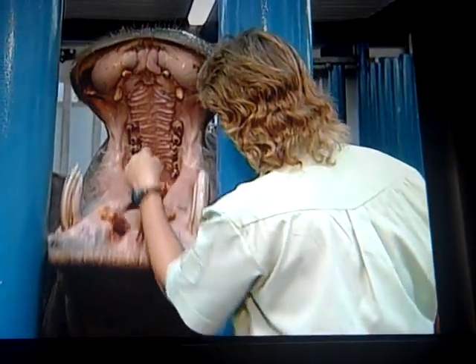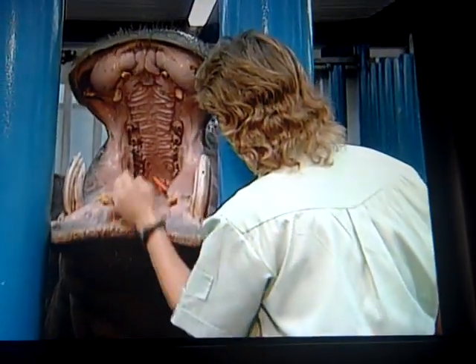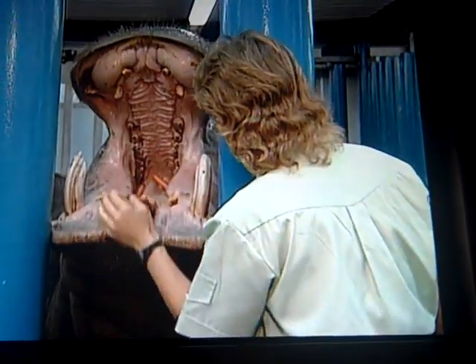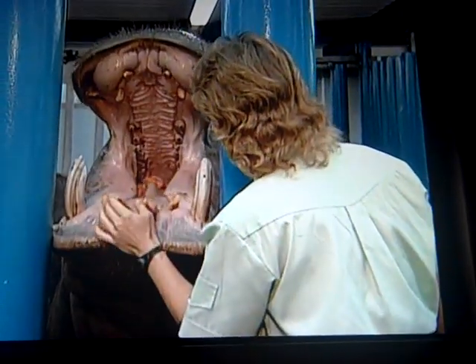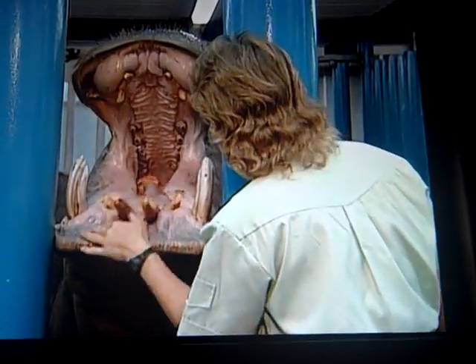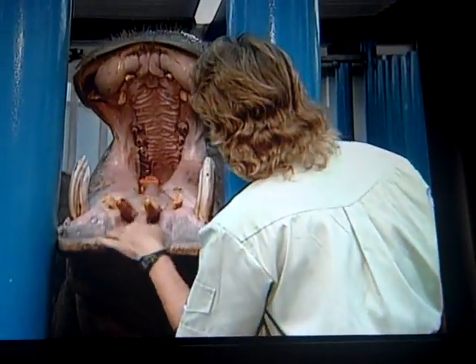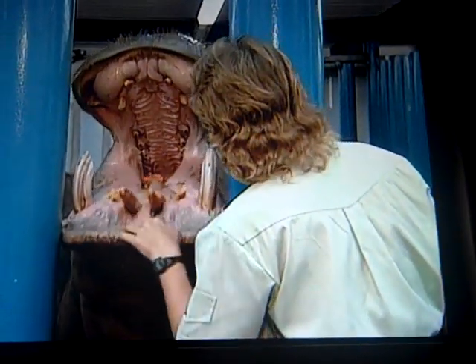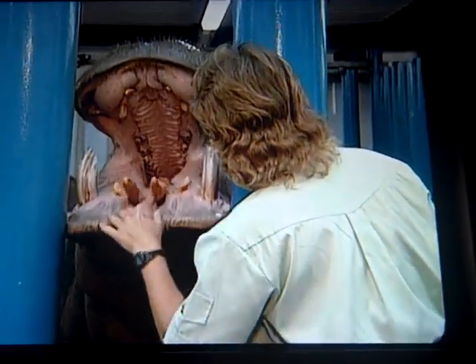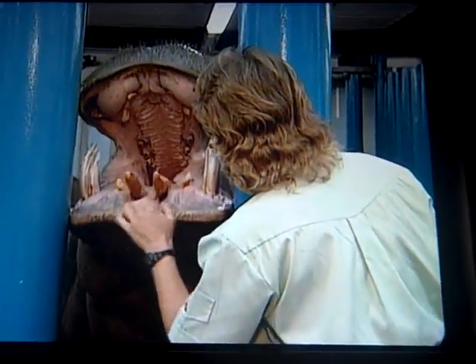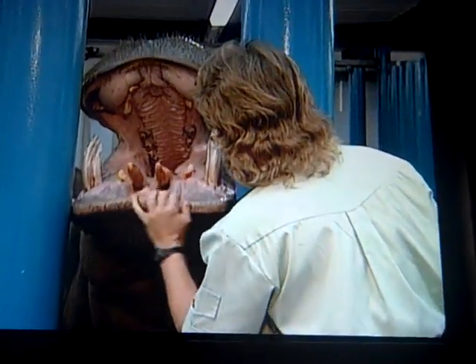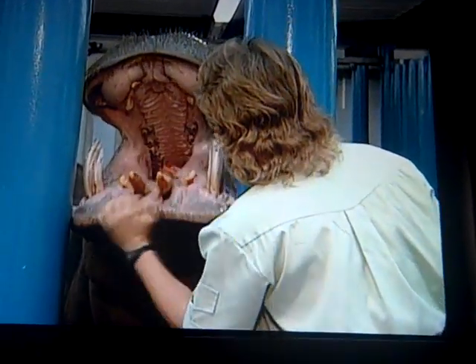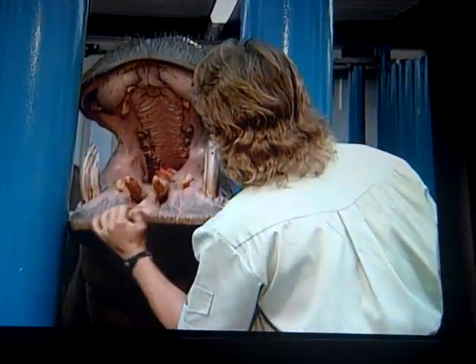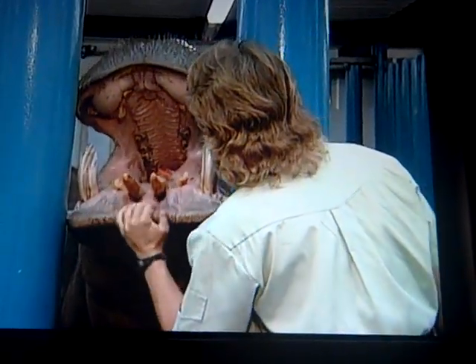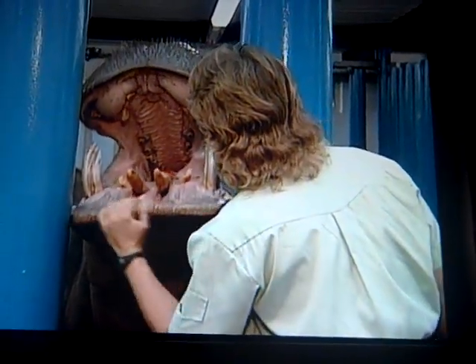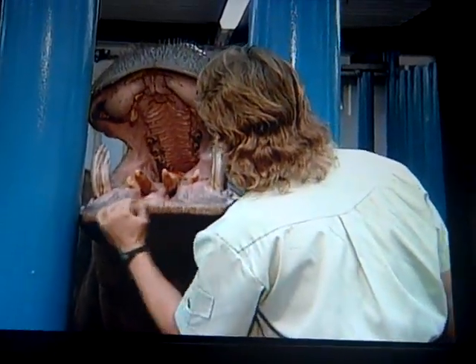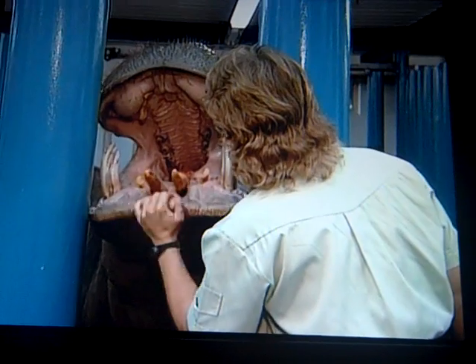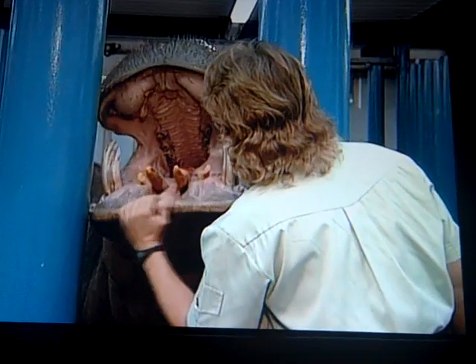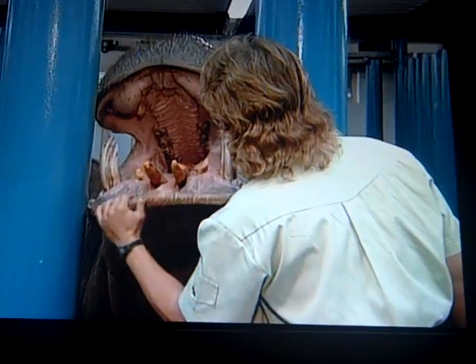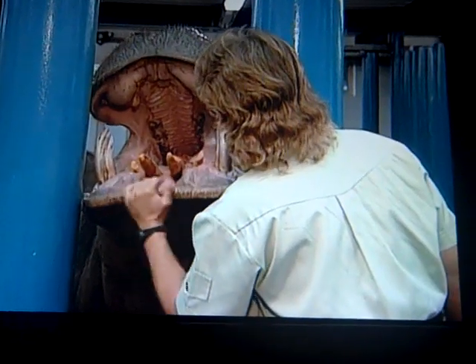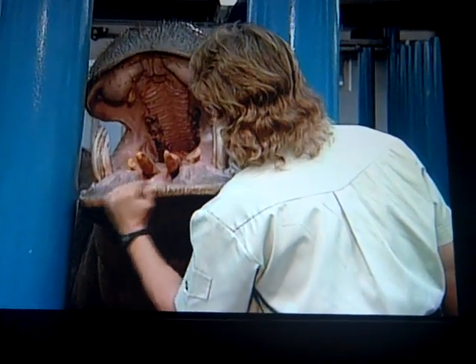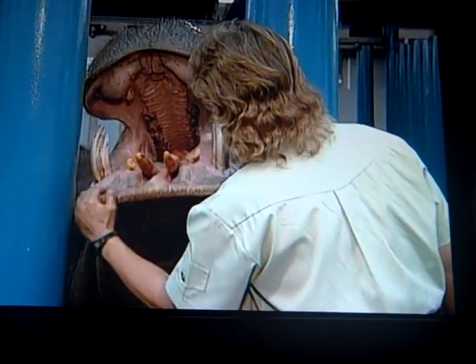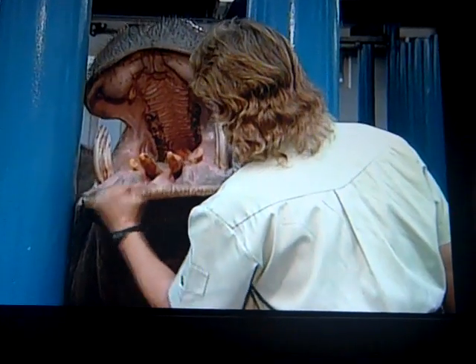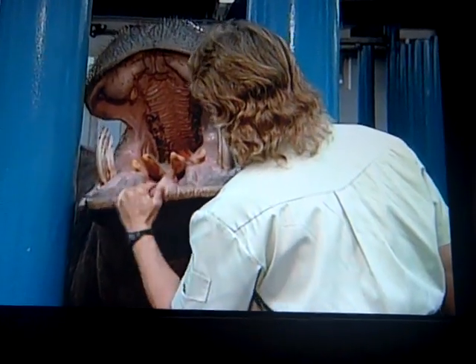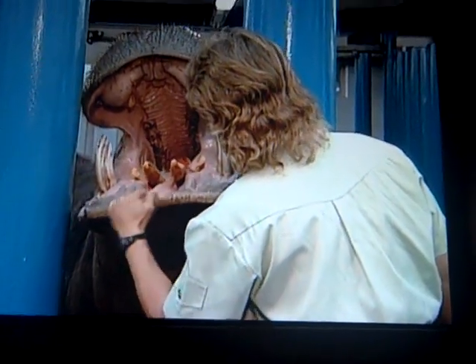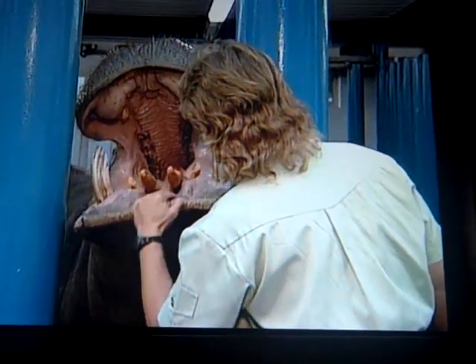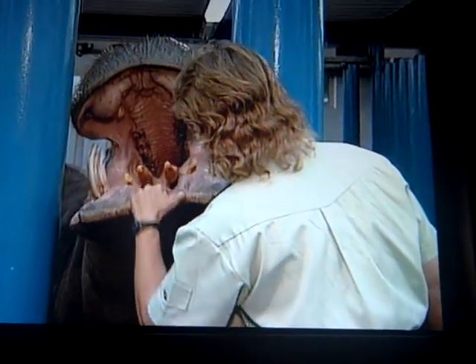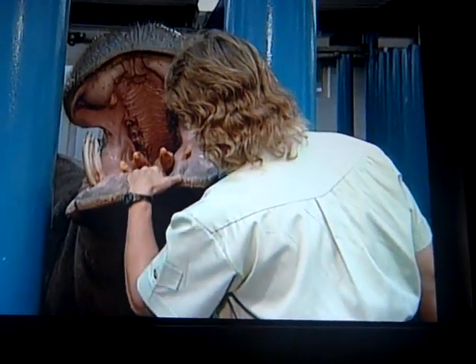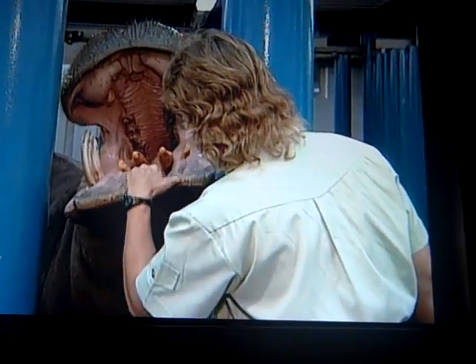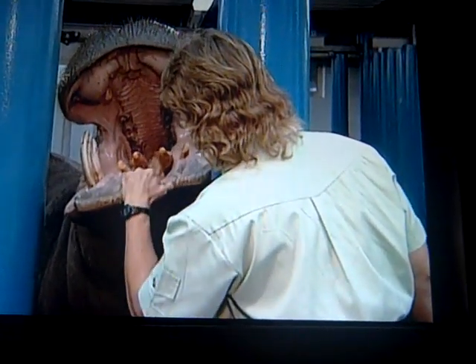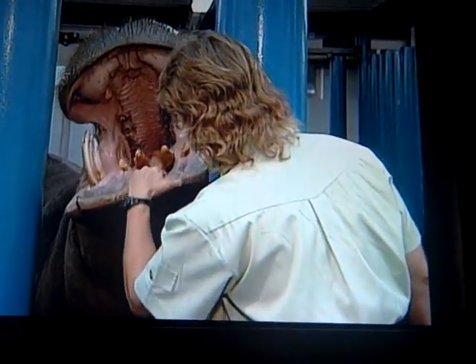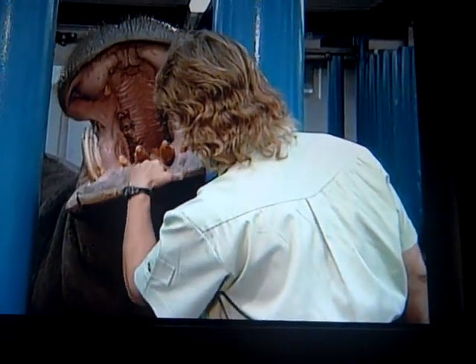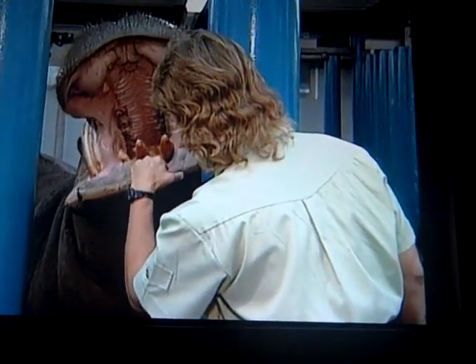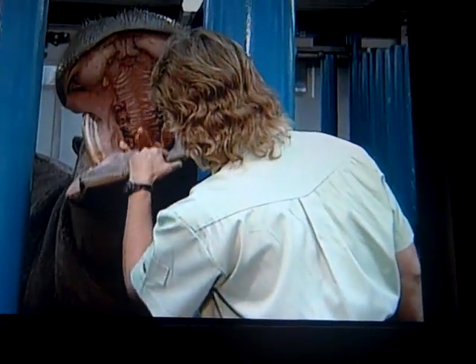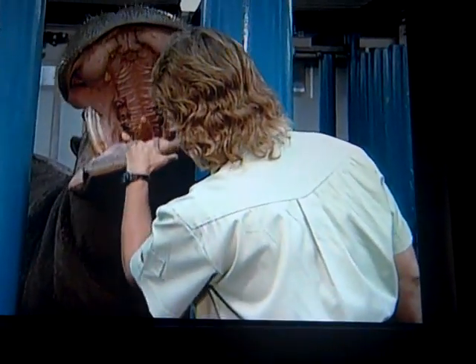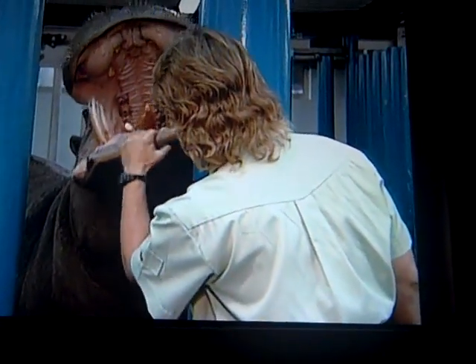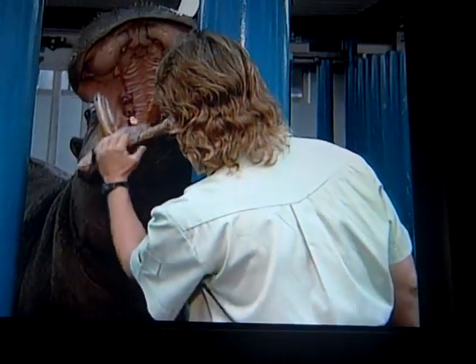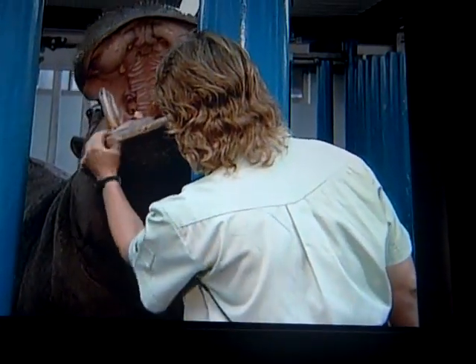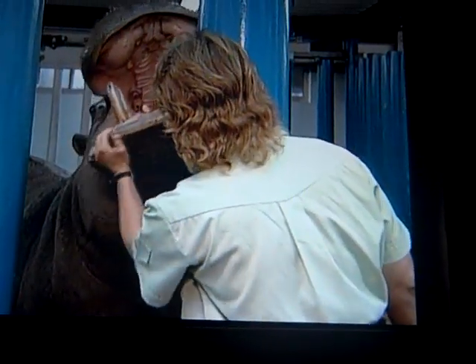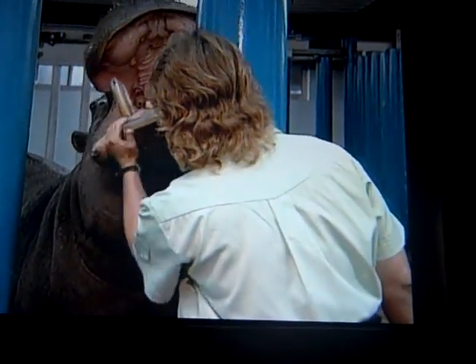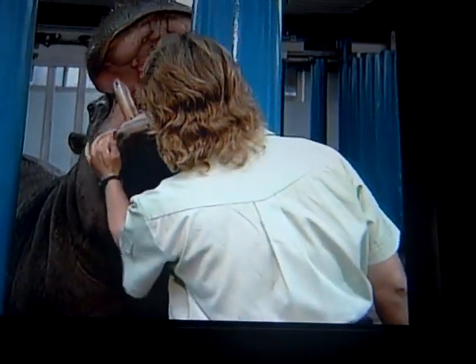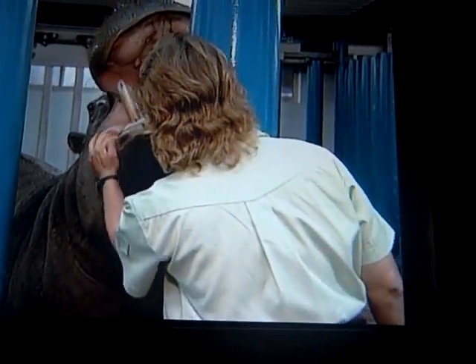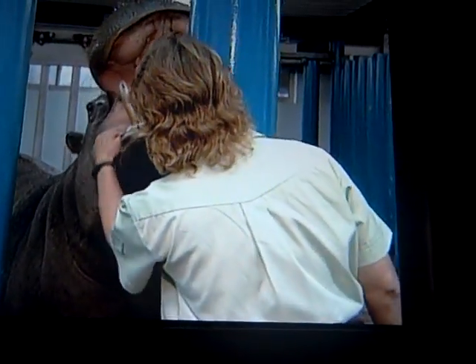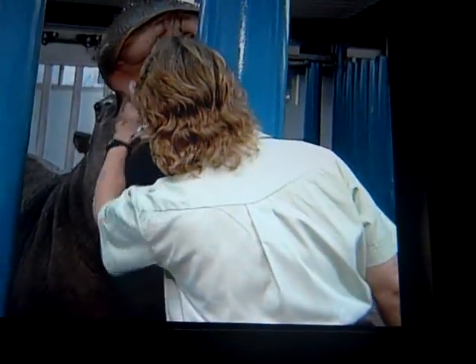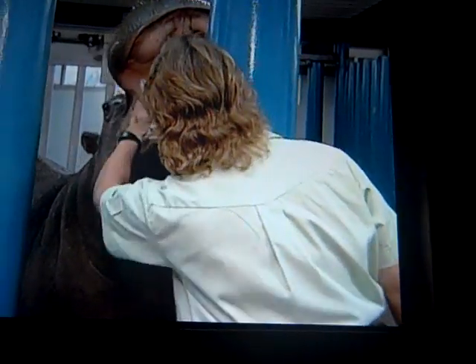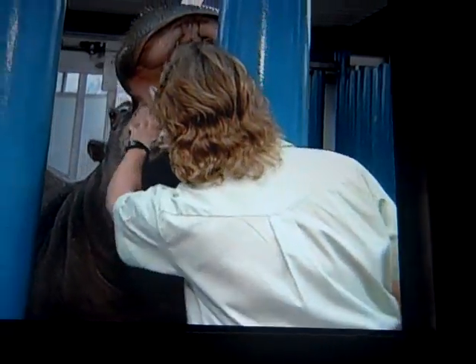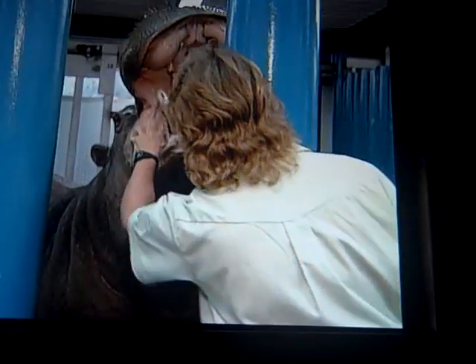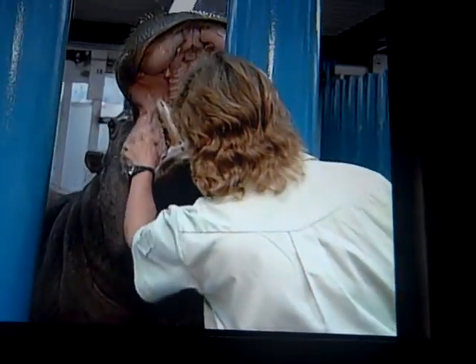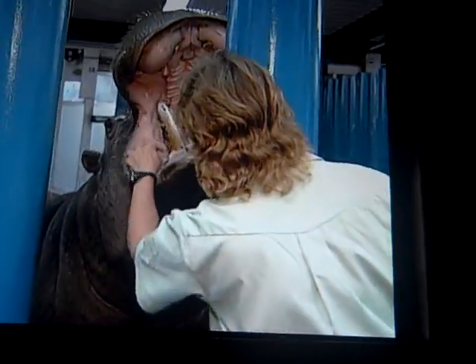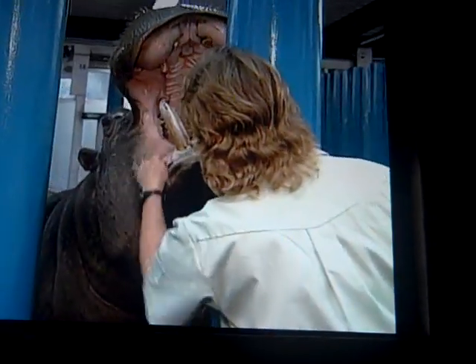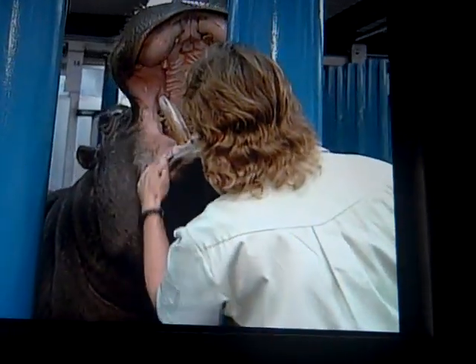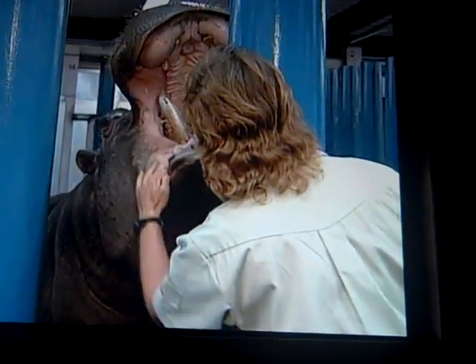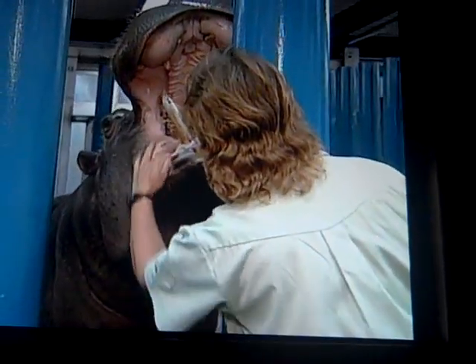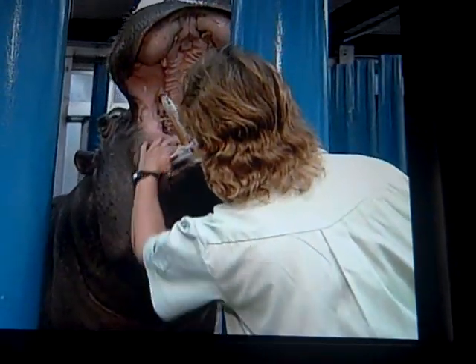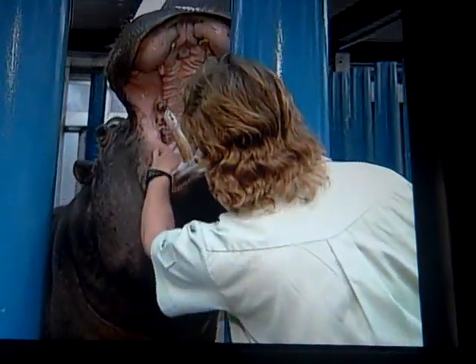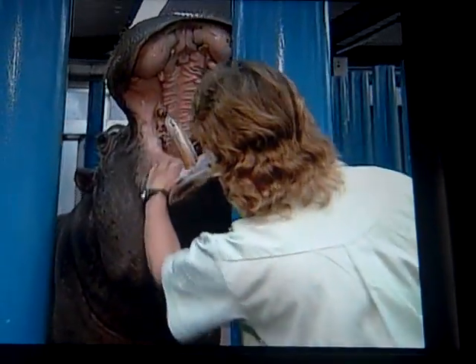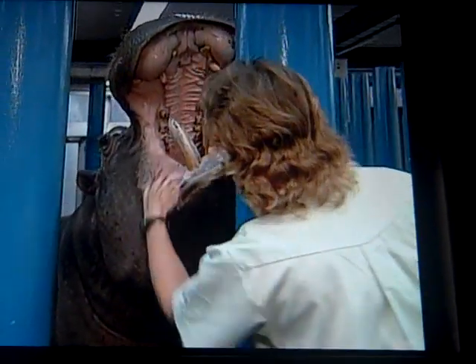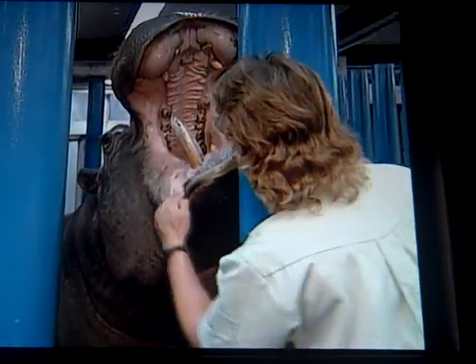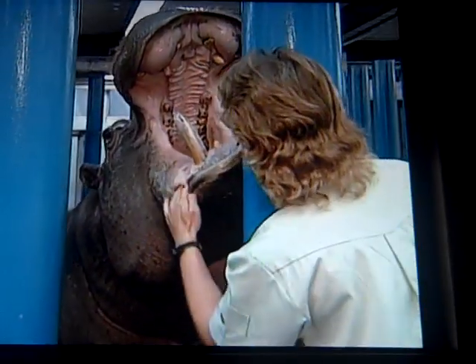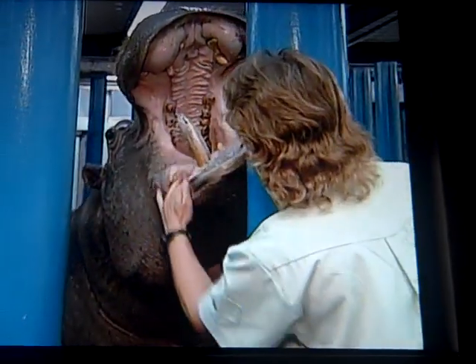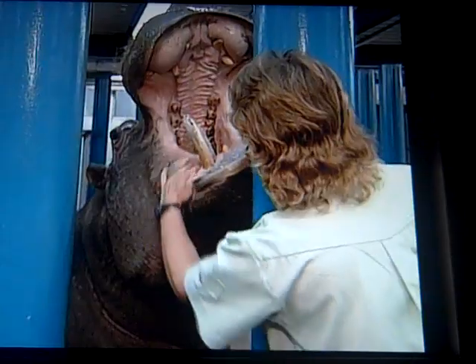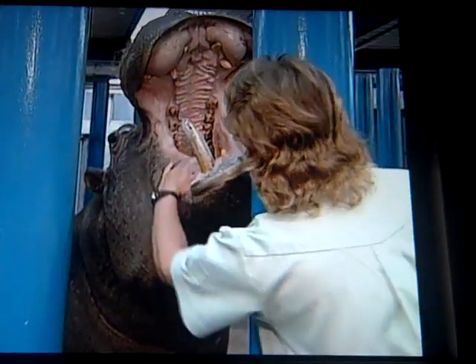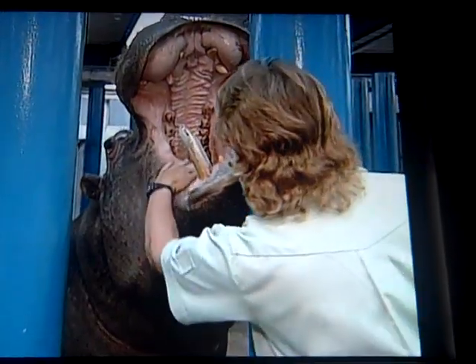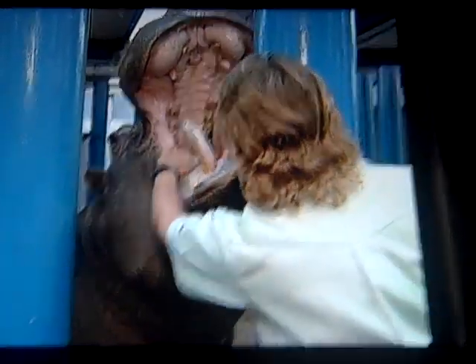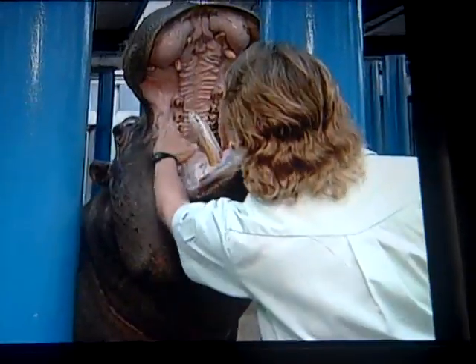Now that the hippo has been trained to open her mouth on cue, her keepers can check the condition of her teeth and look for injuries or foreign objects.